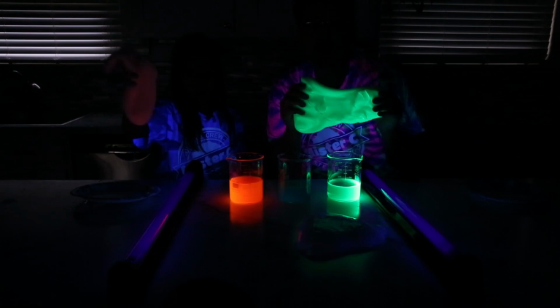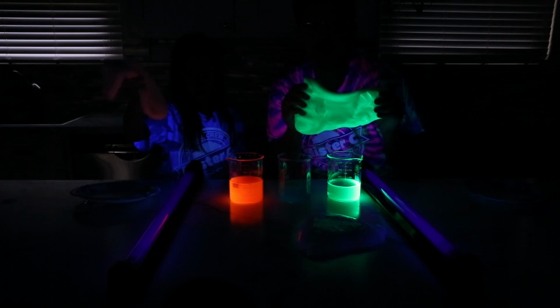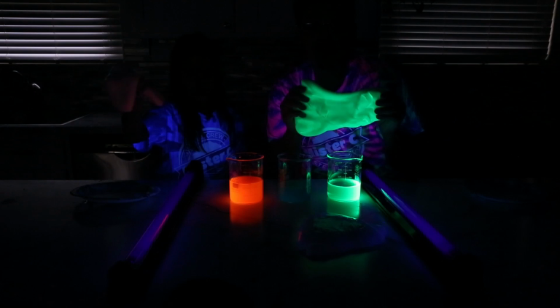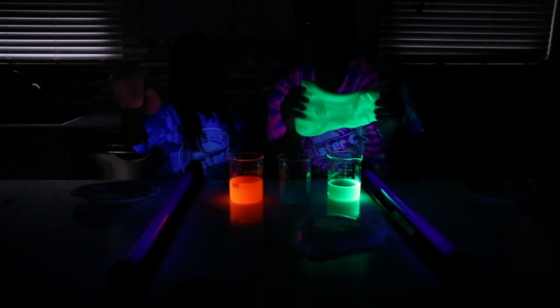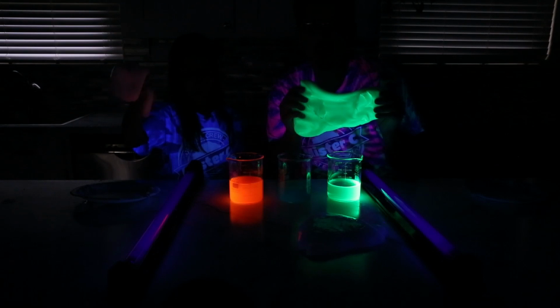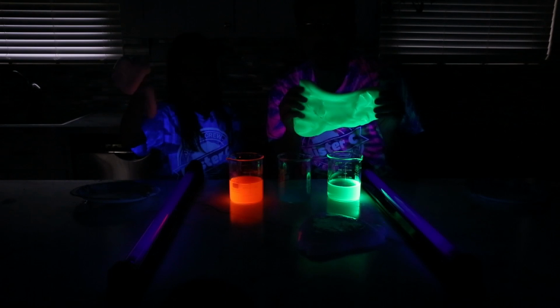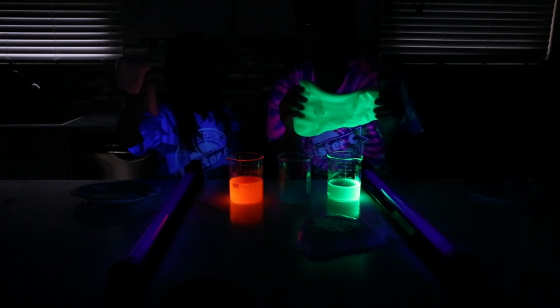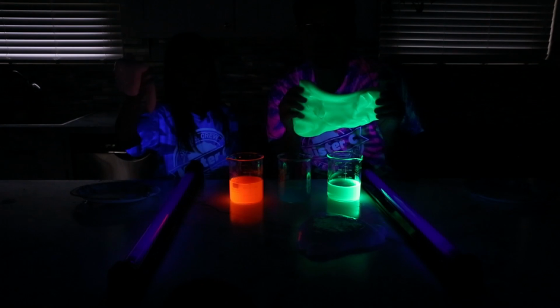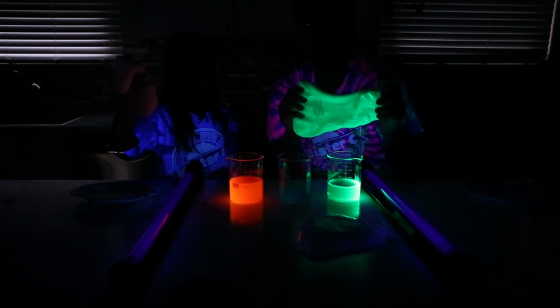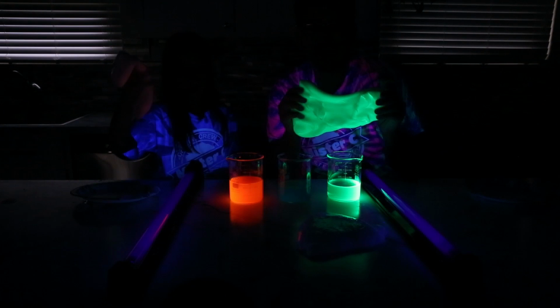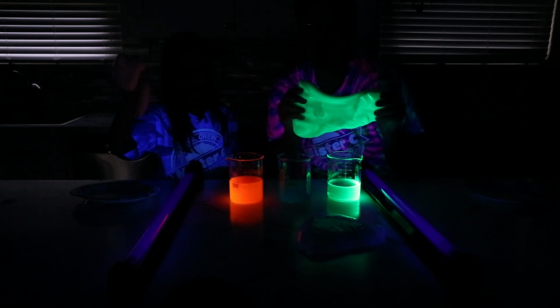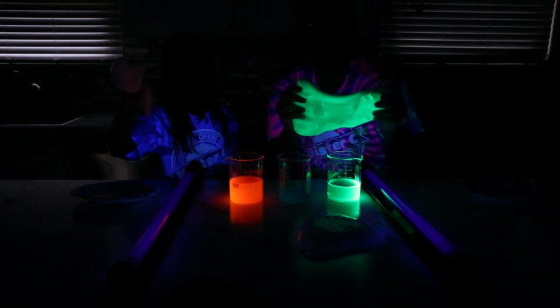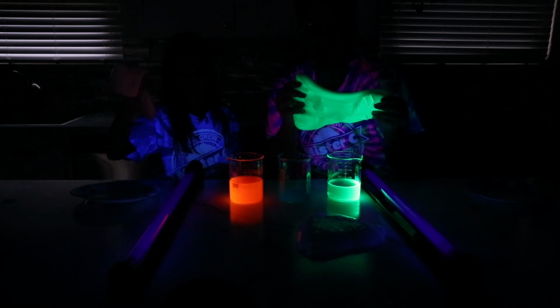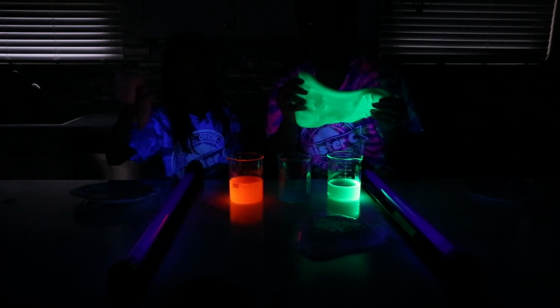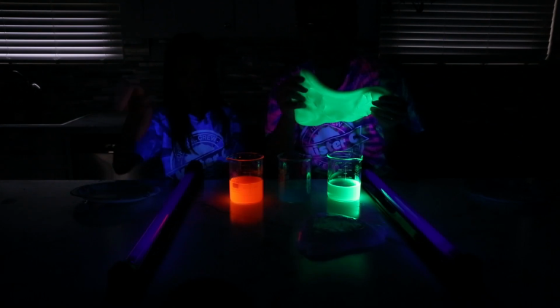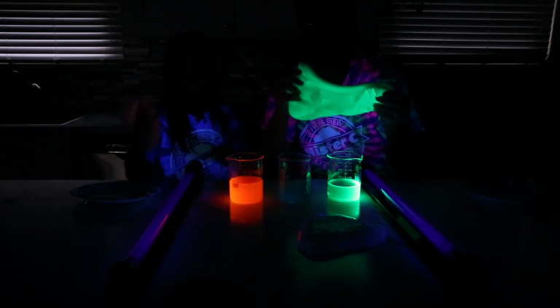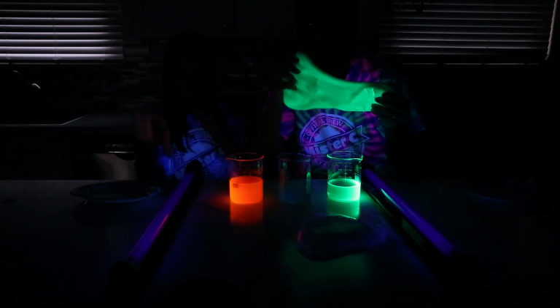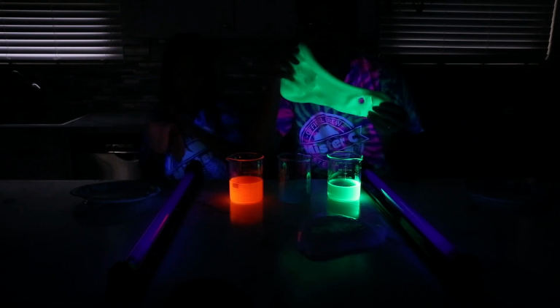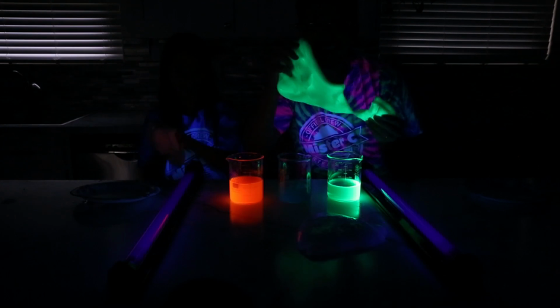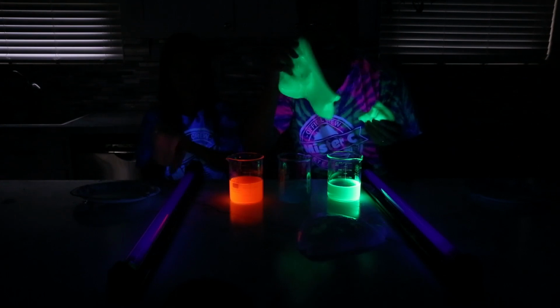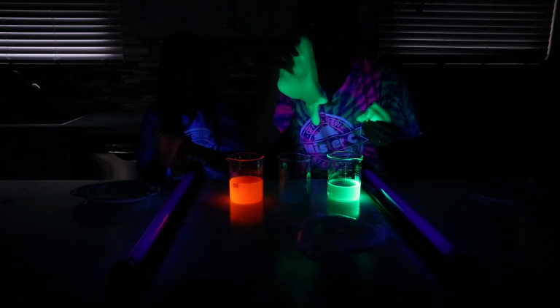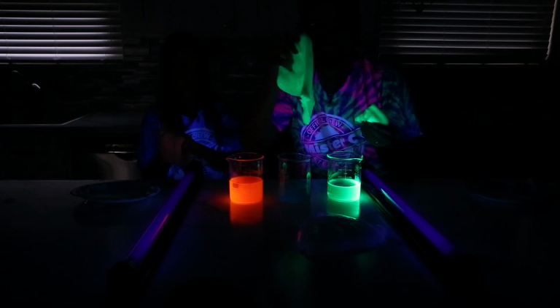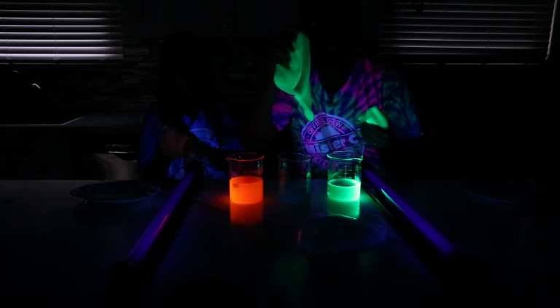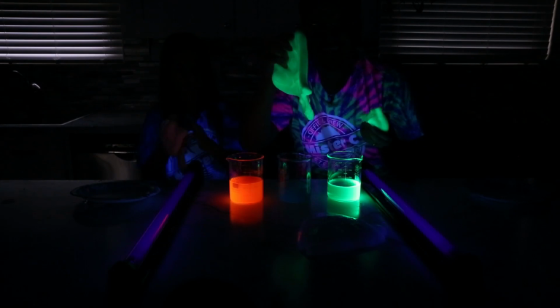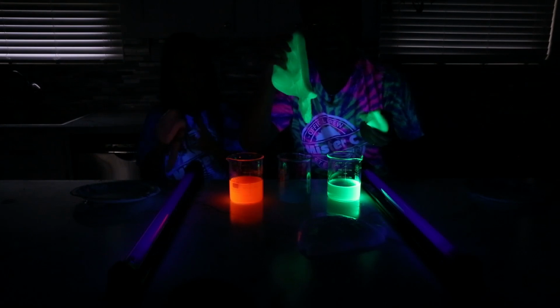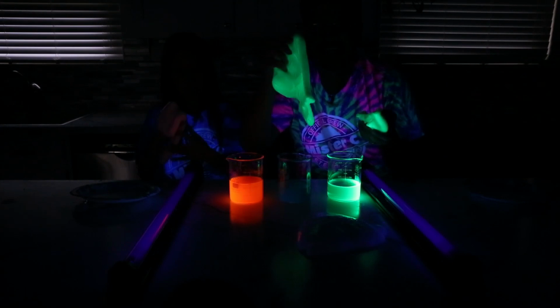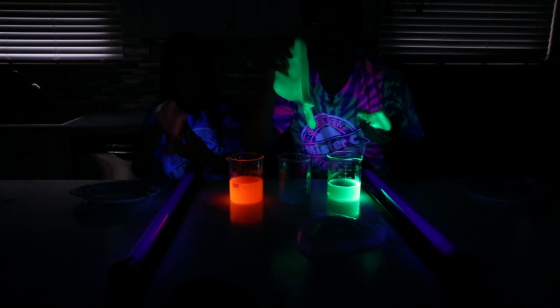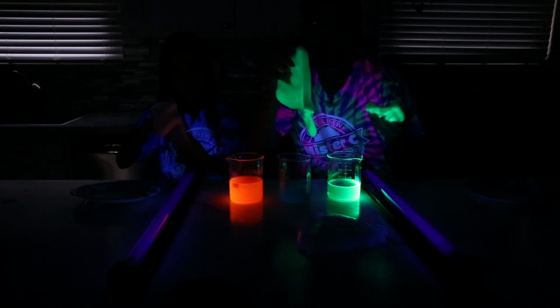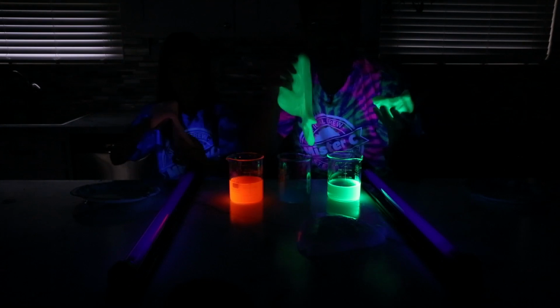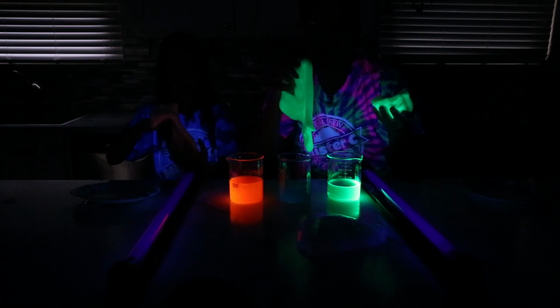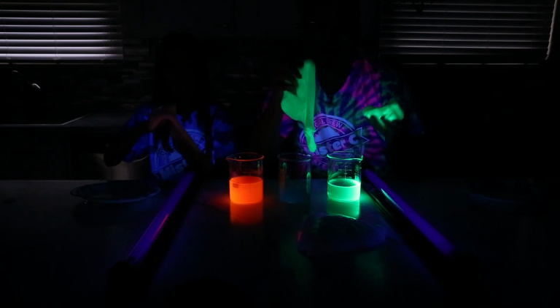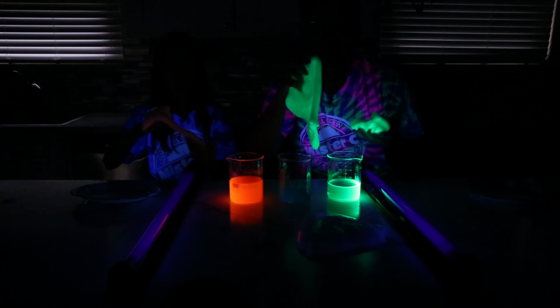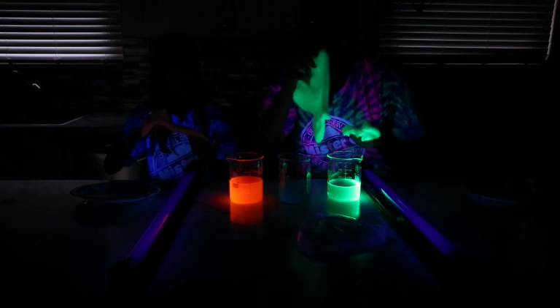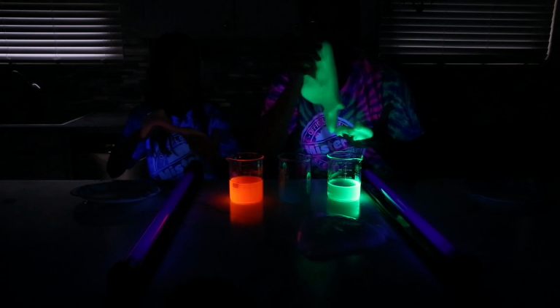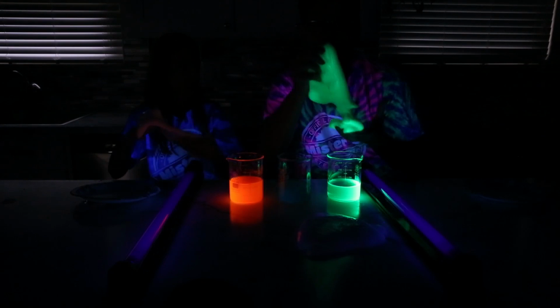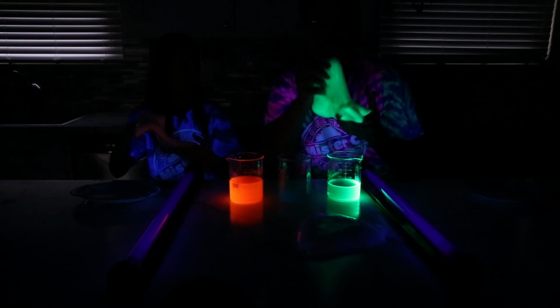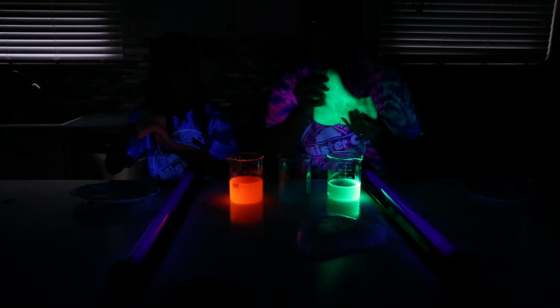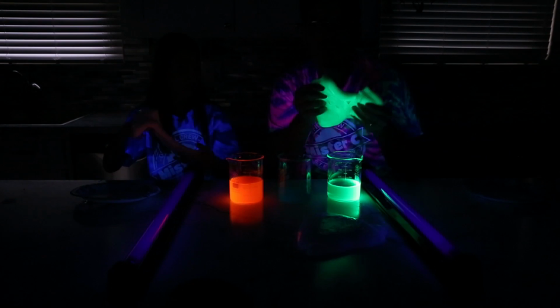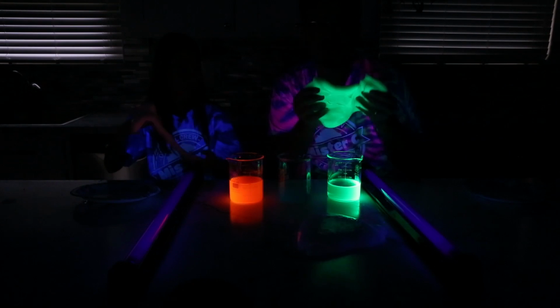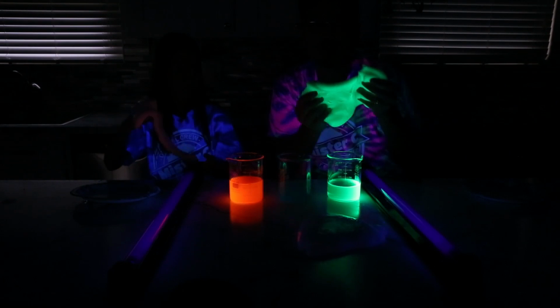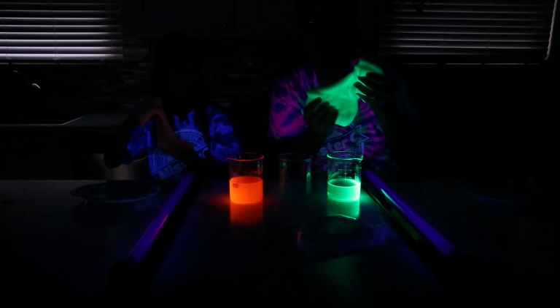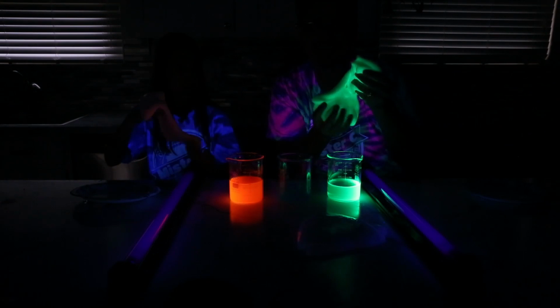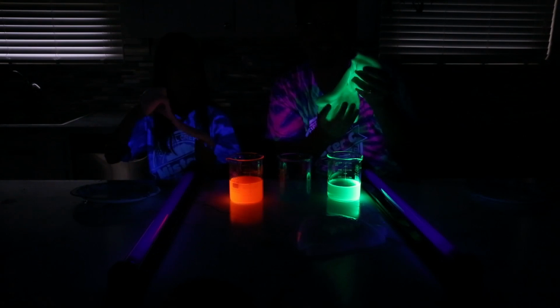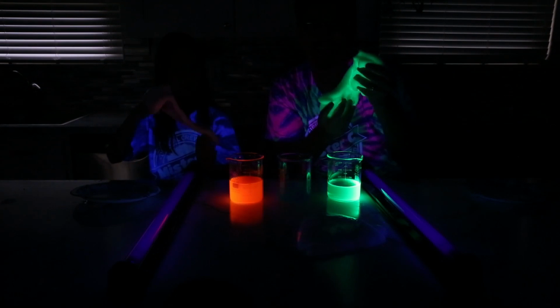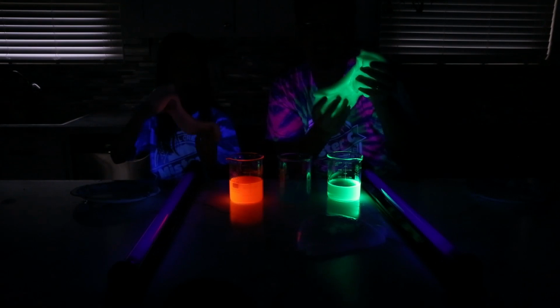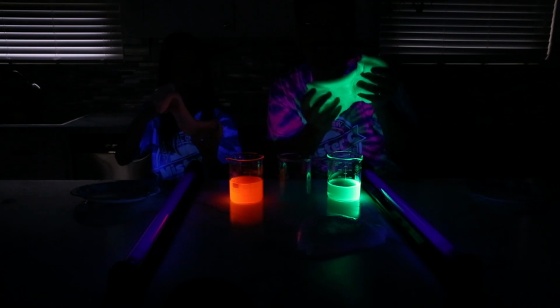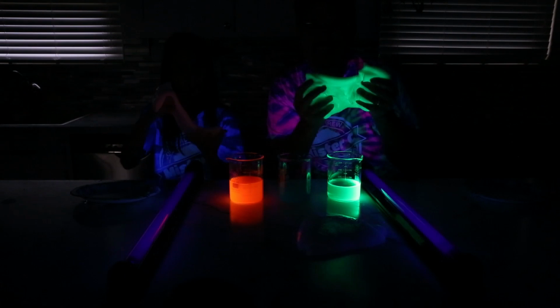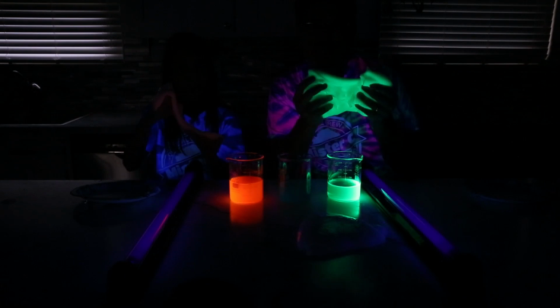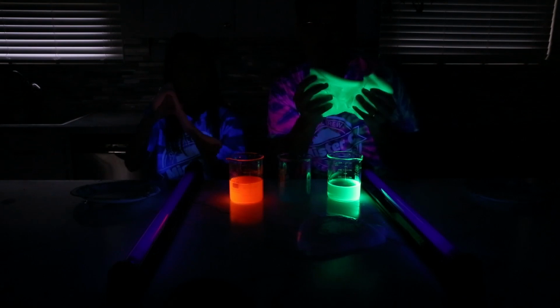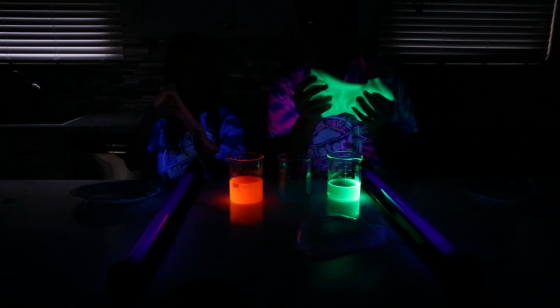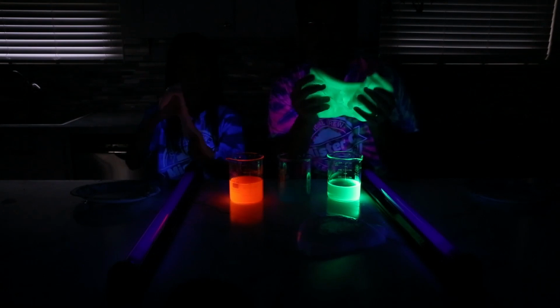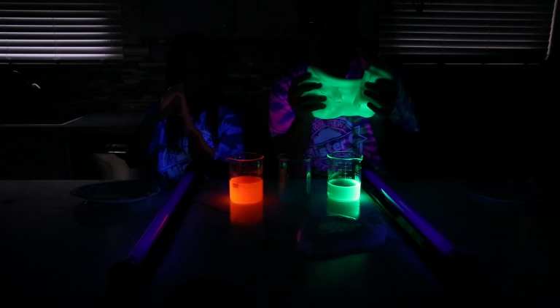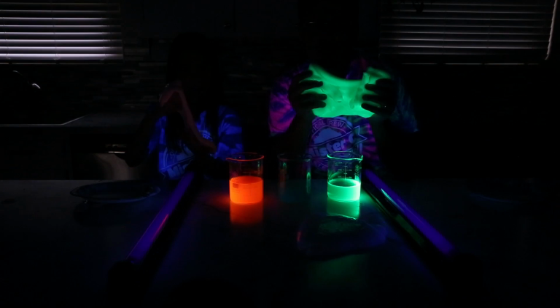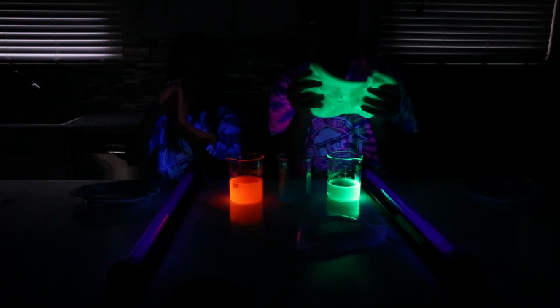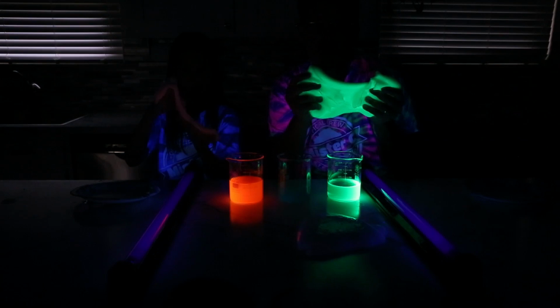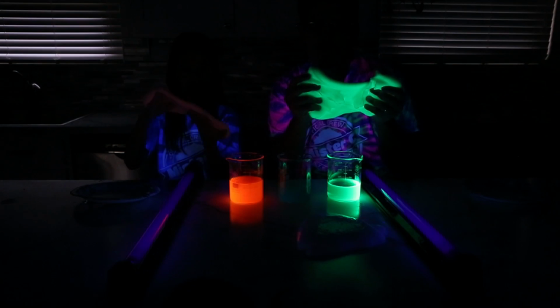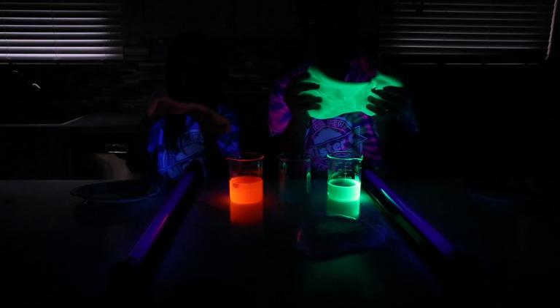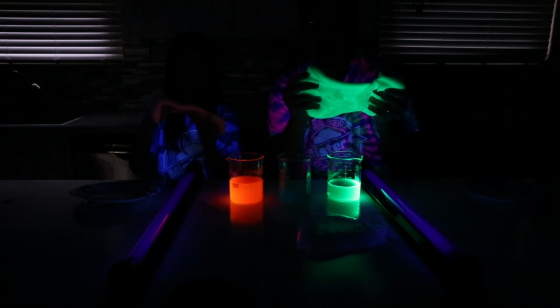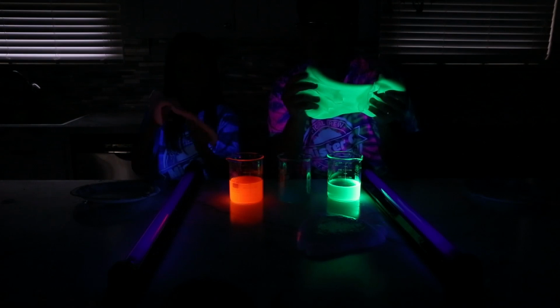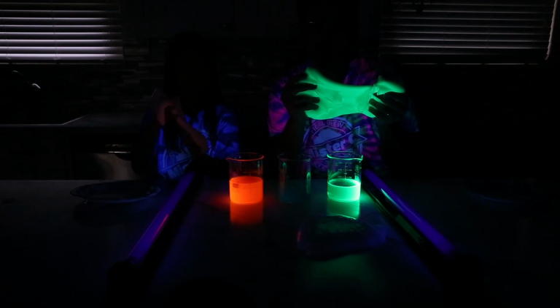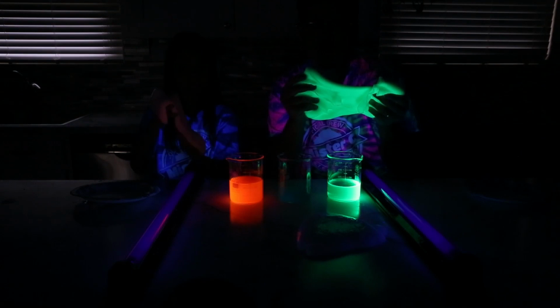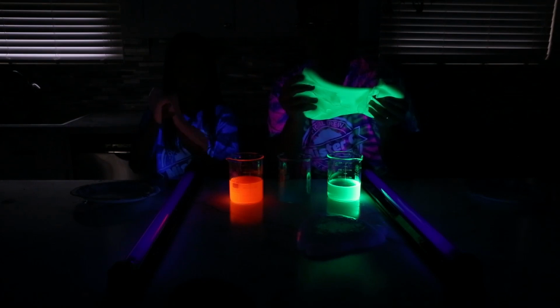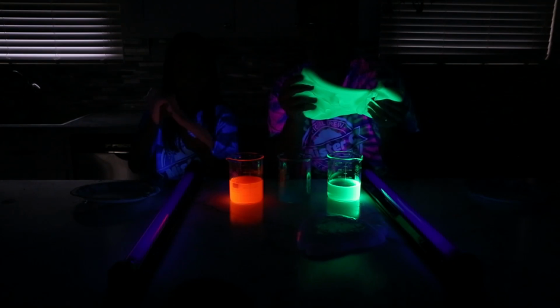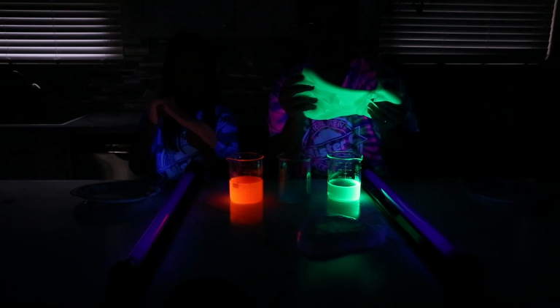If you want to make slime that looks like this, check out this video because it is going to blow you away.